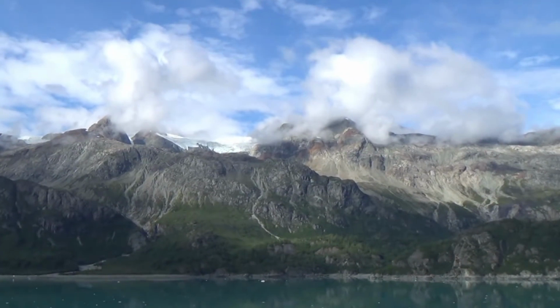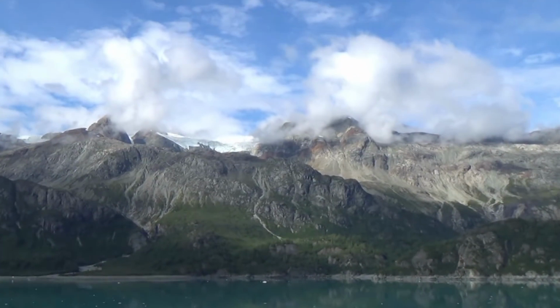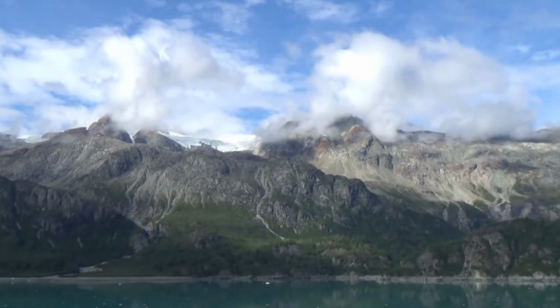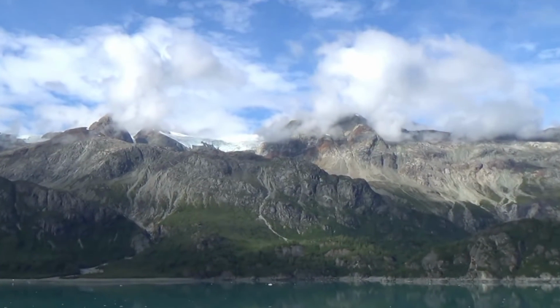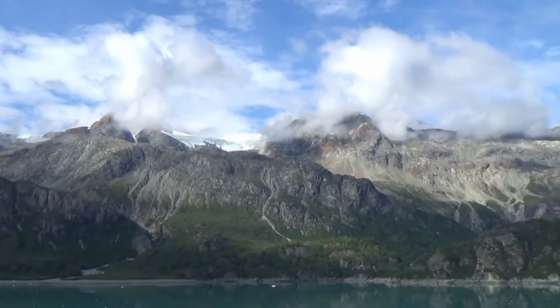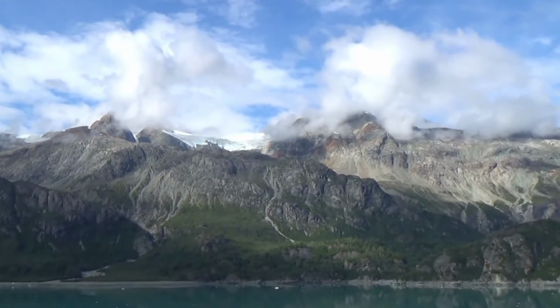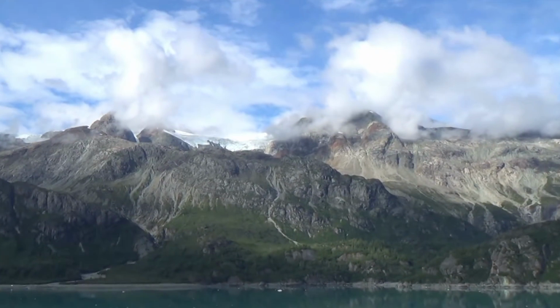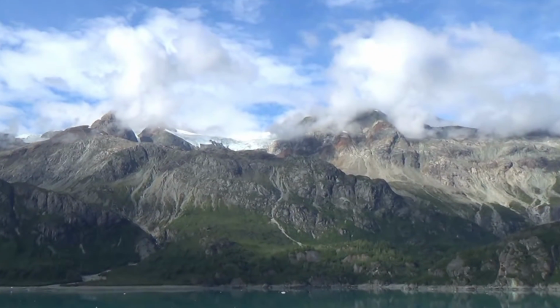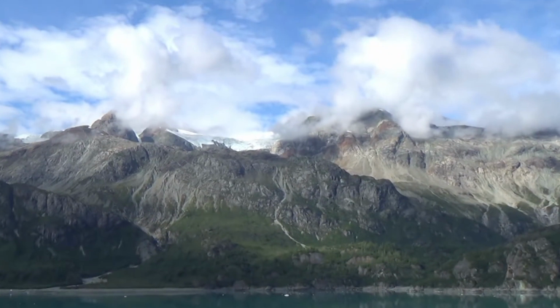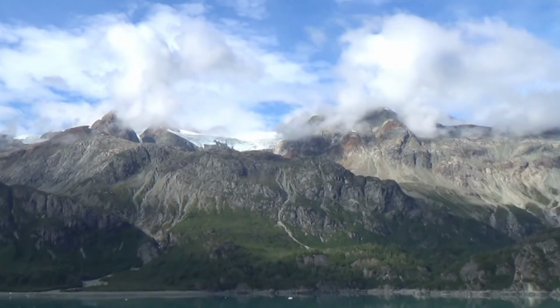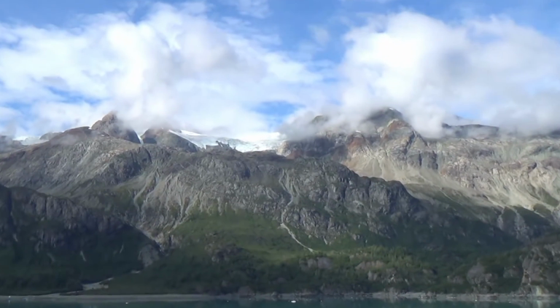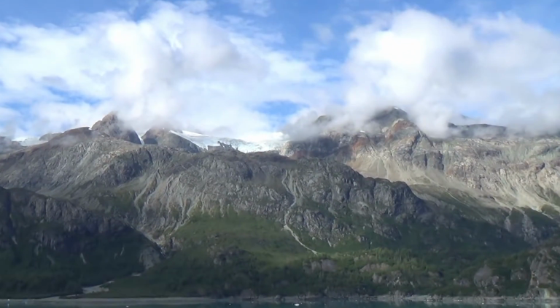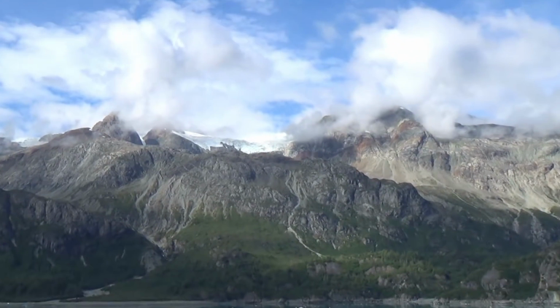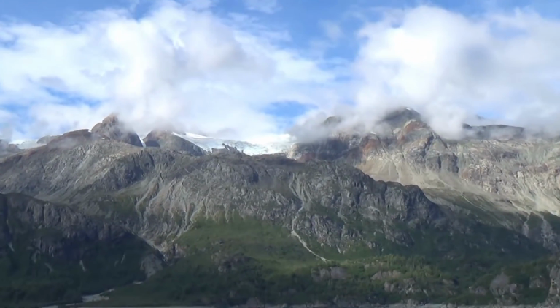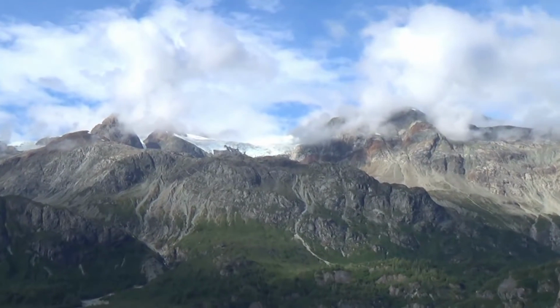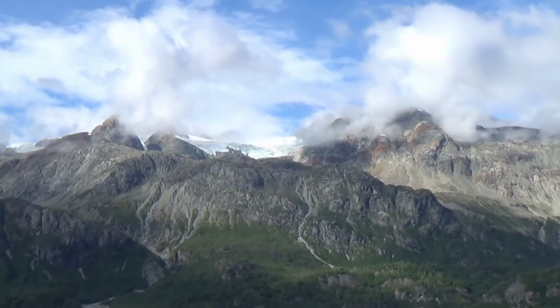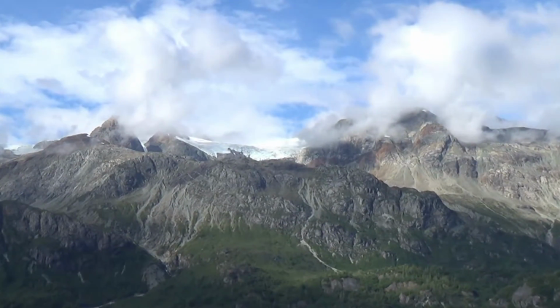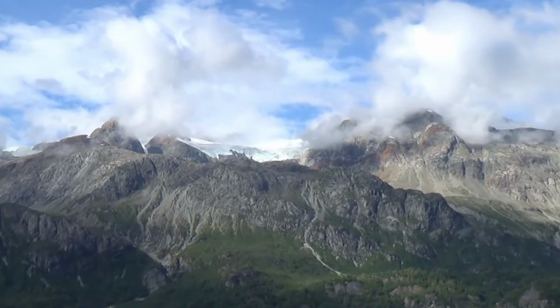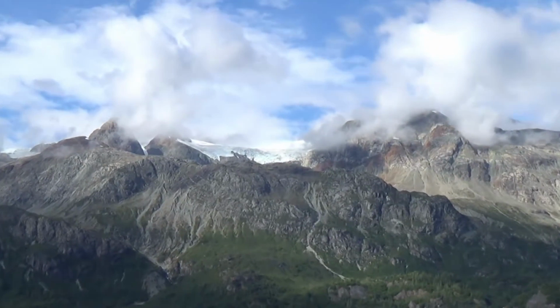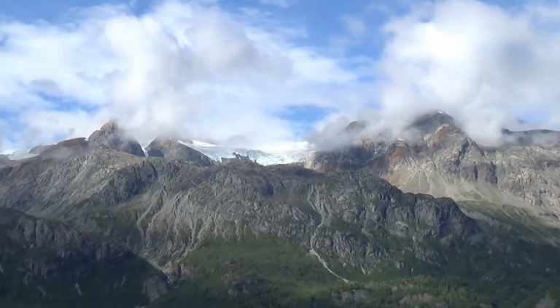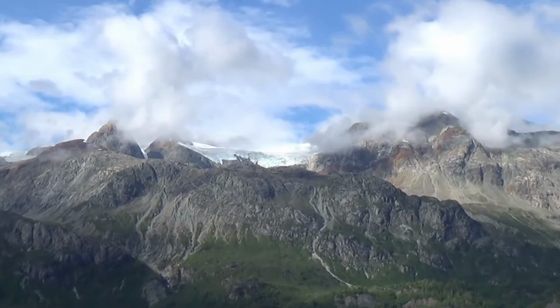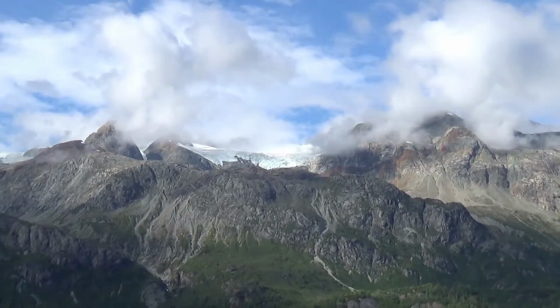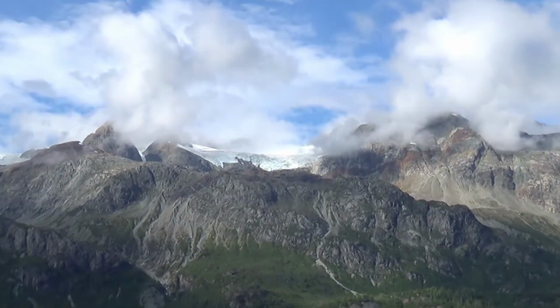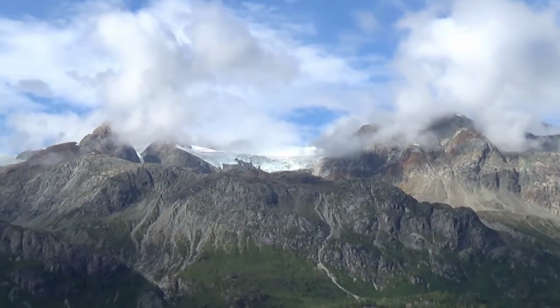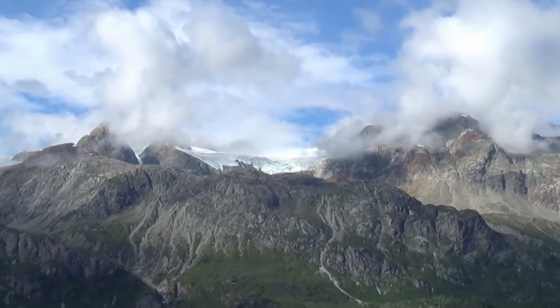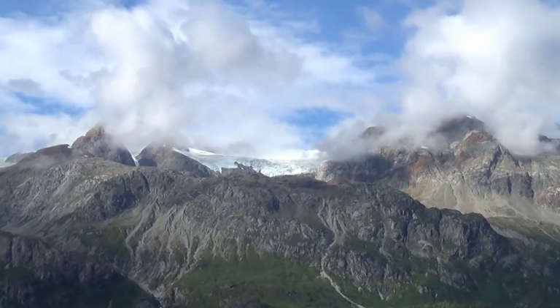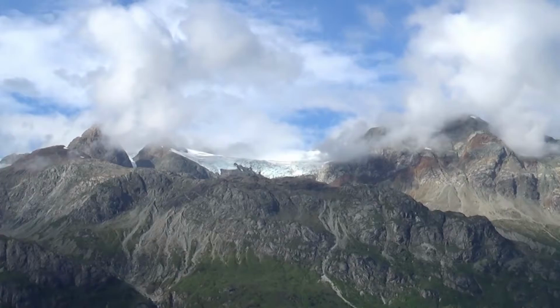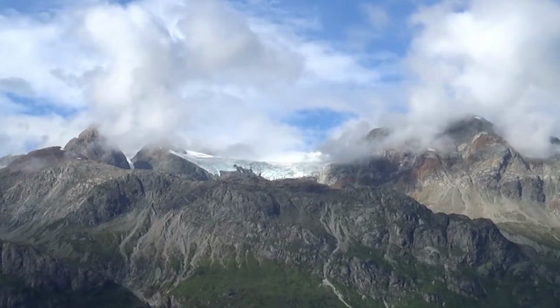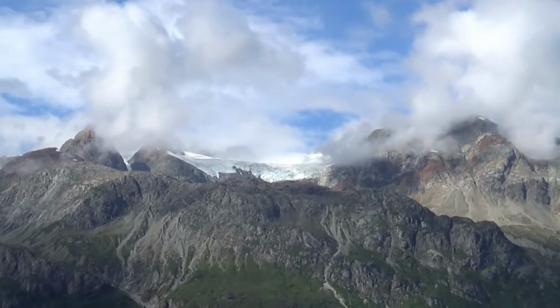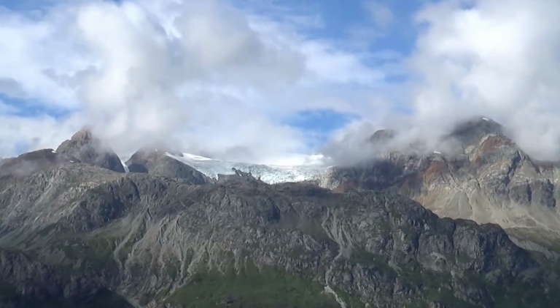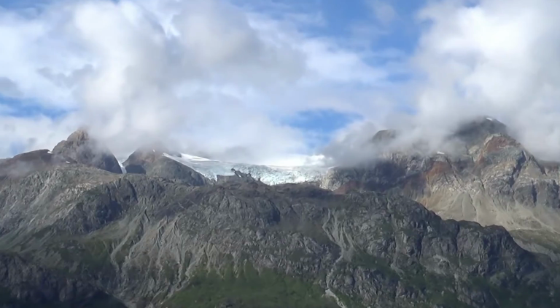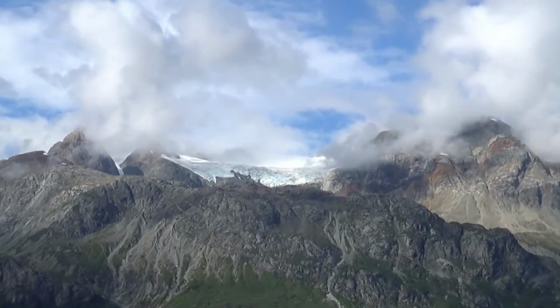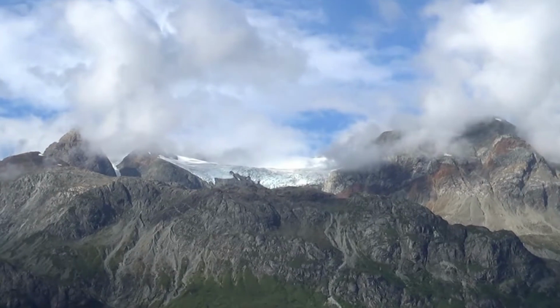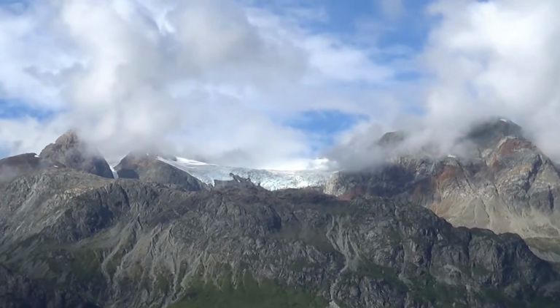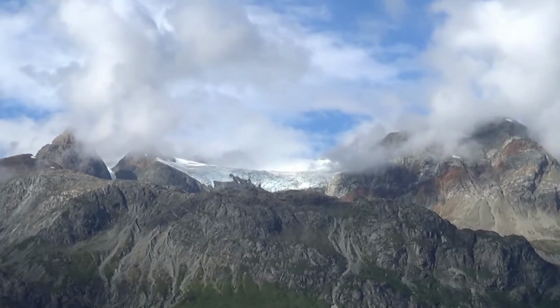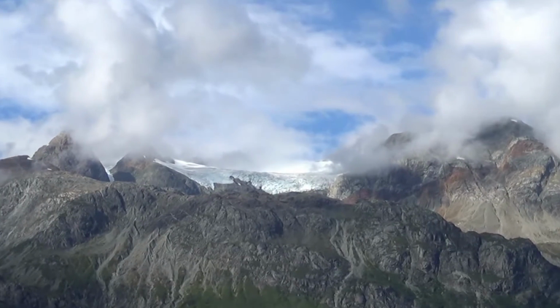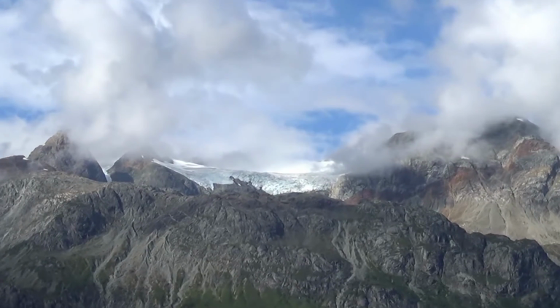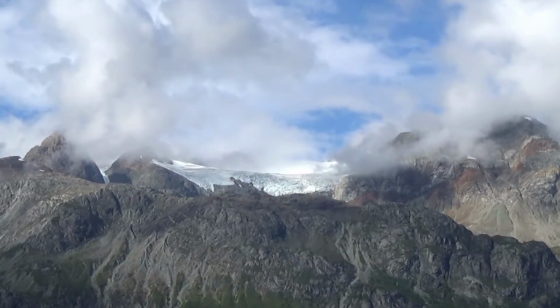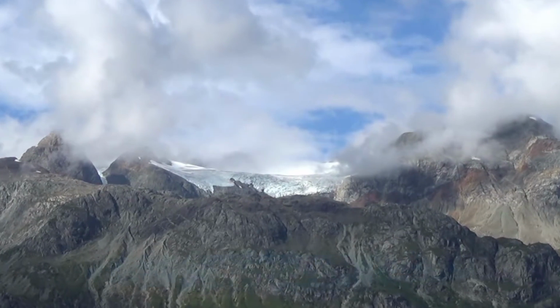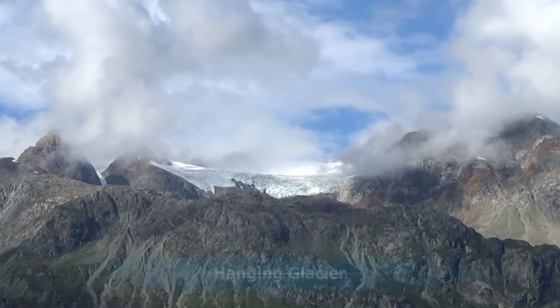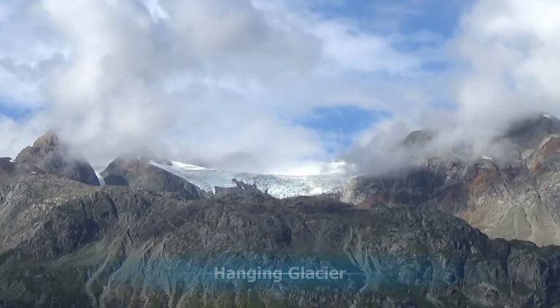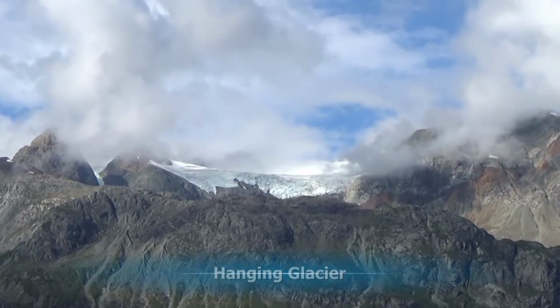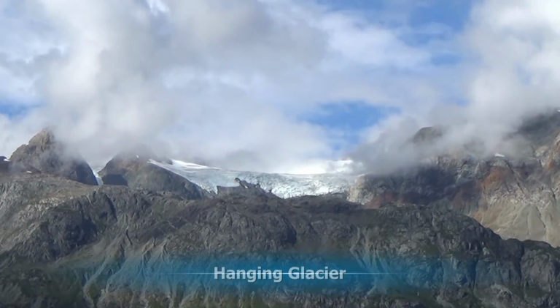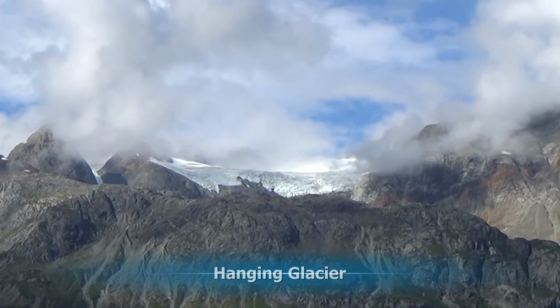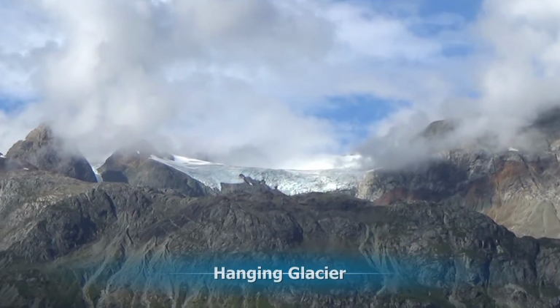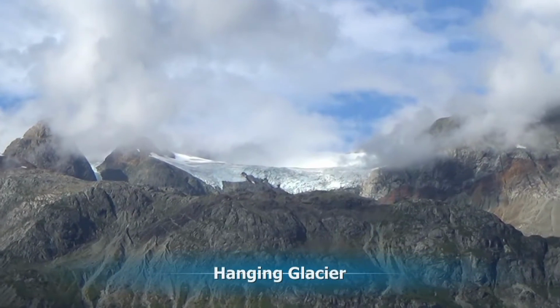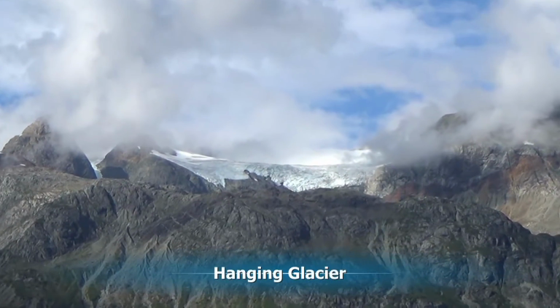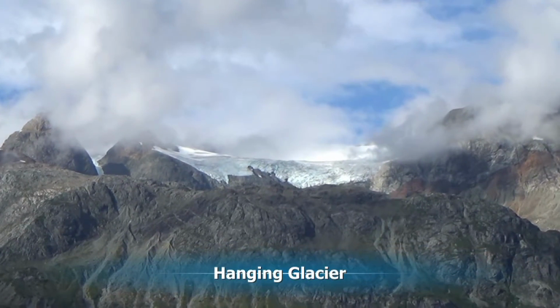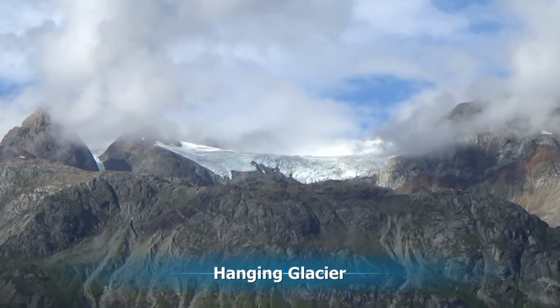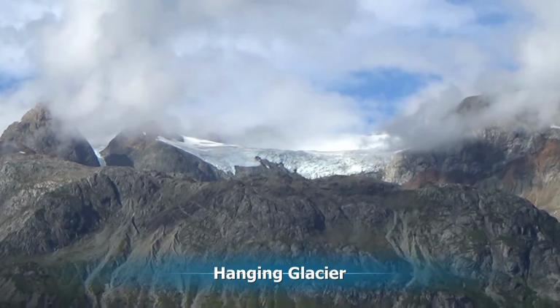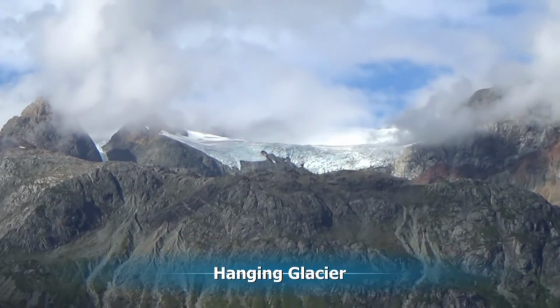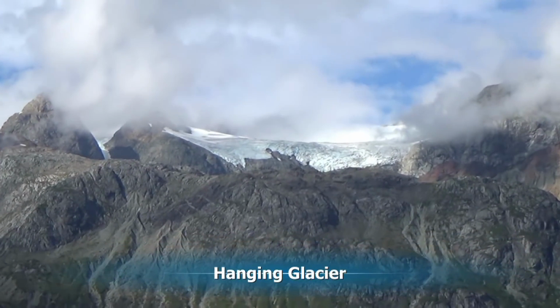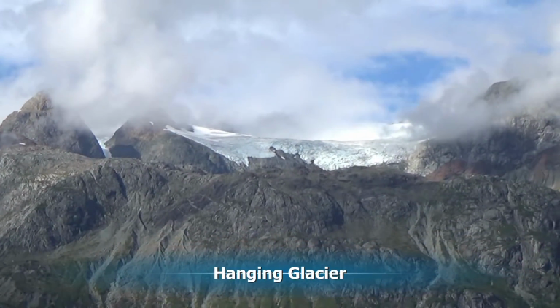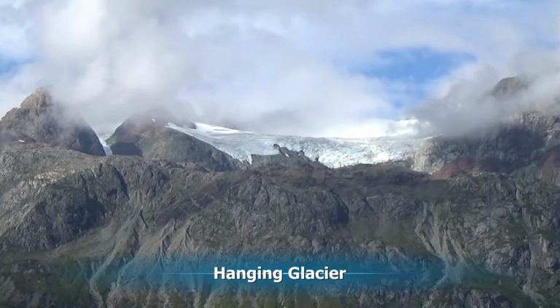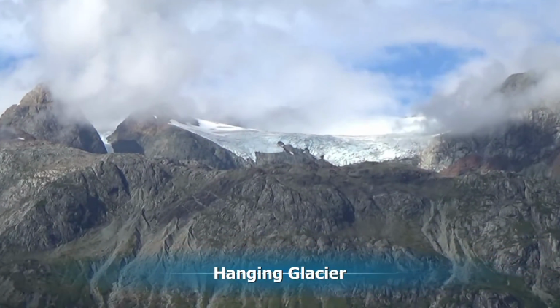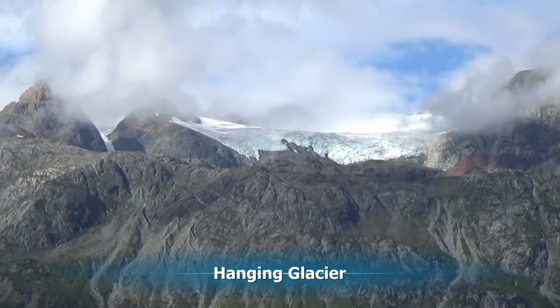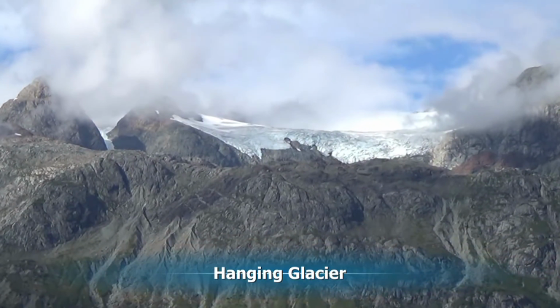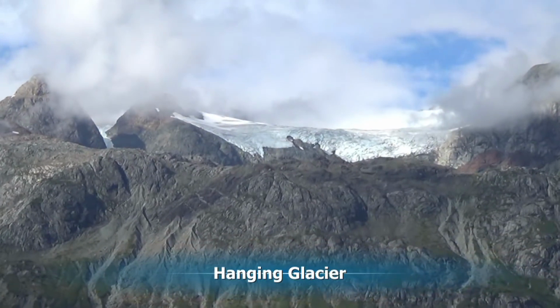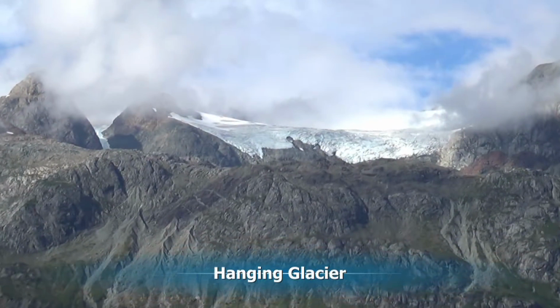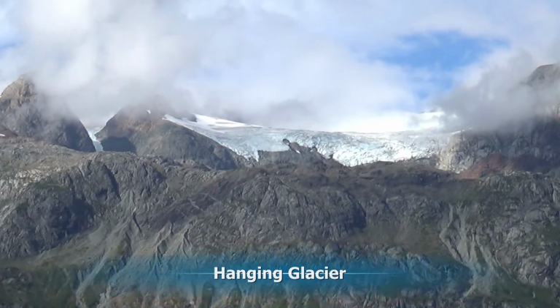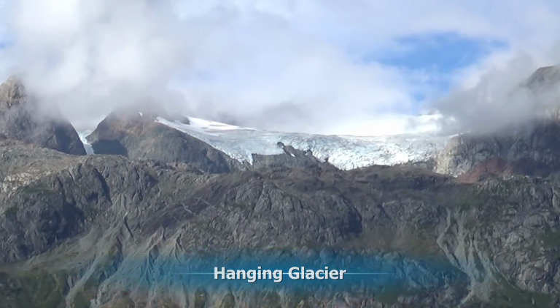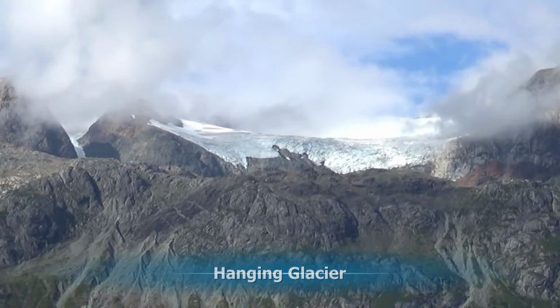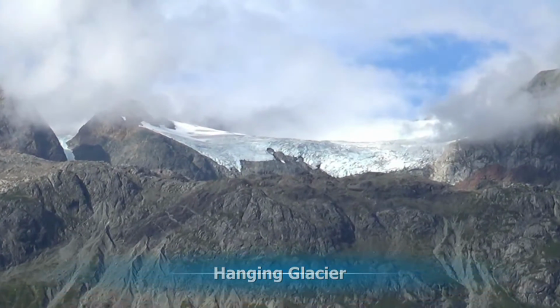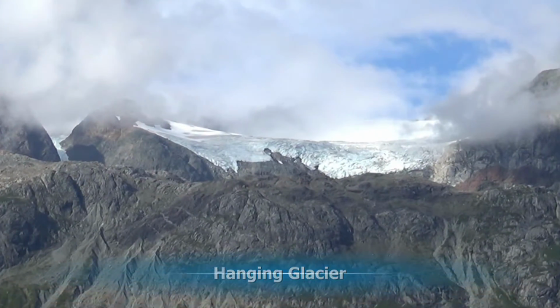A hanging glacier is one that doesn't reach the water and is hanging up in the mountains. Here's an example of one.